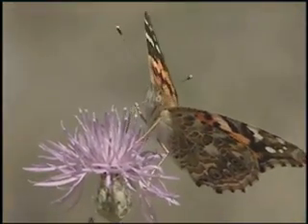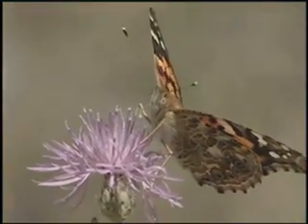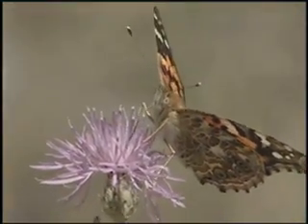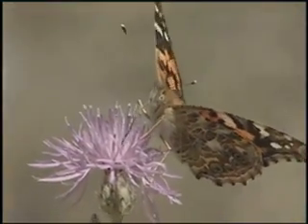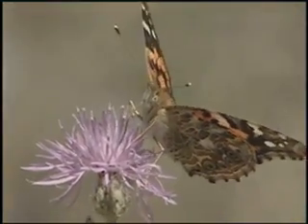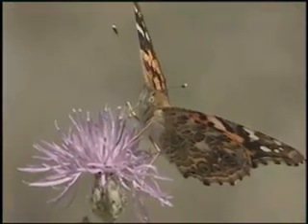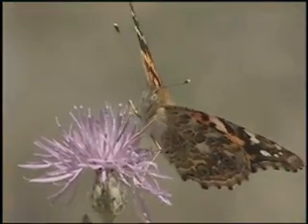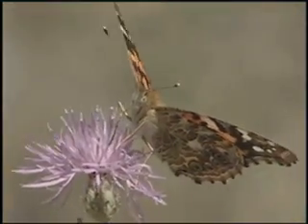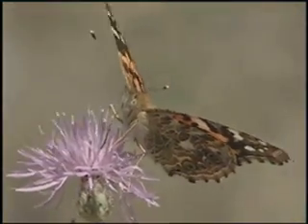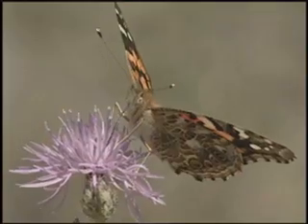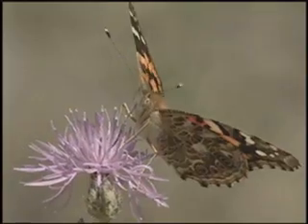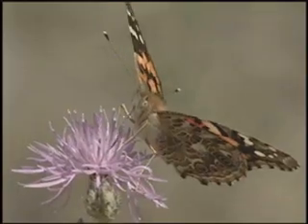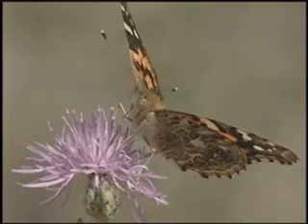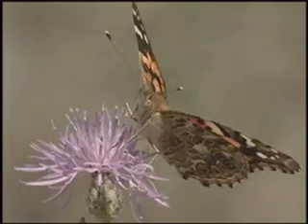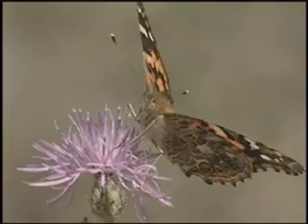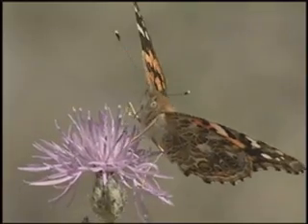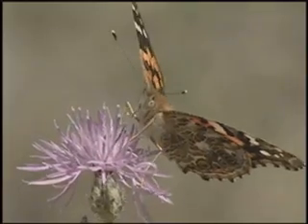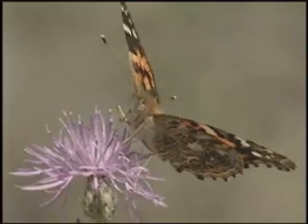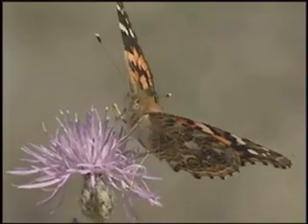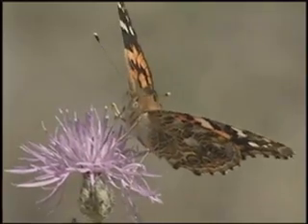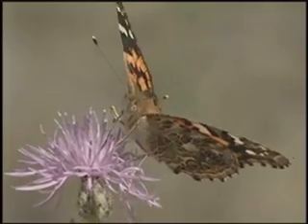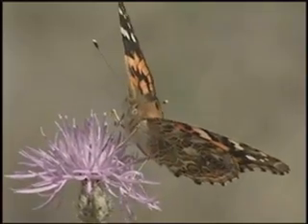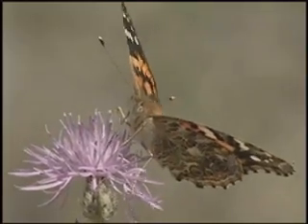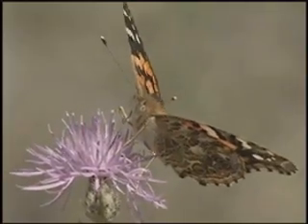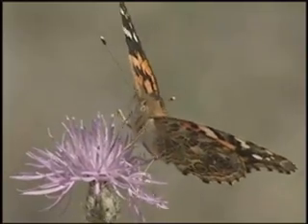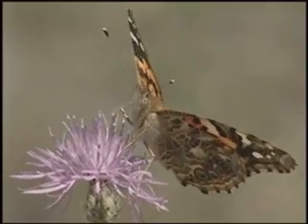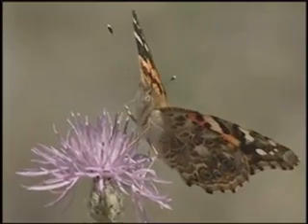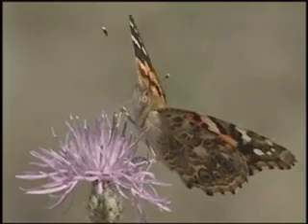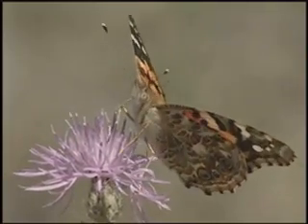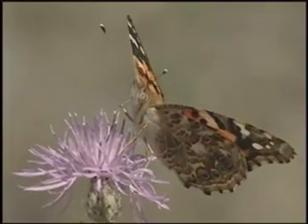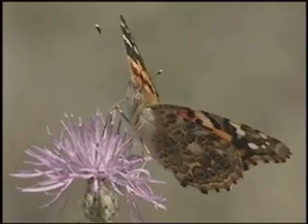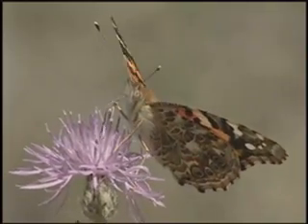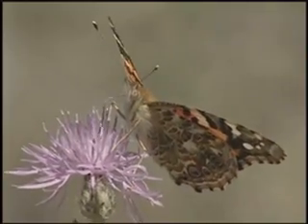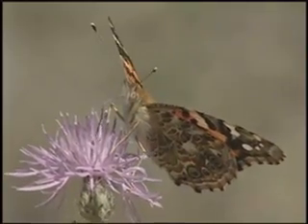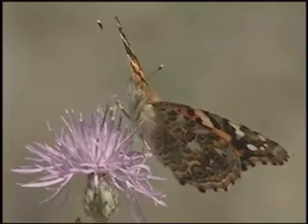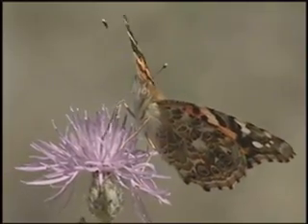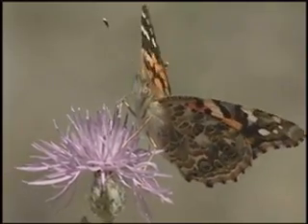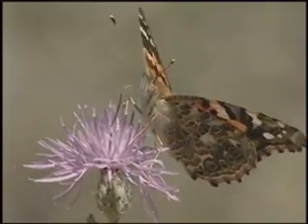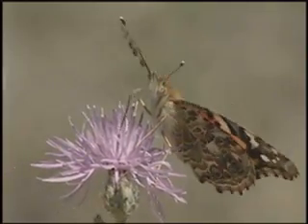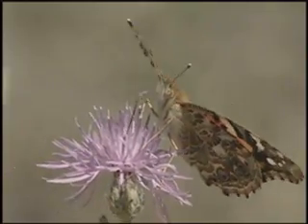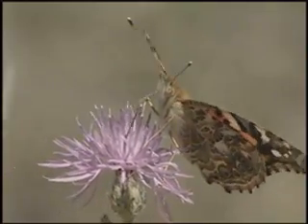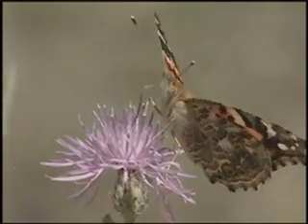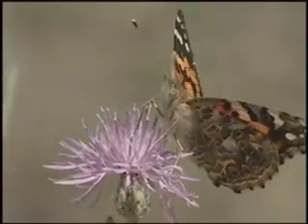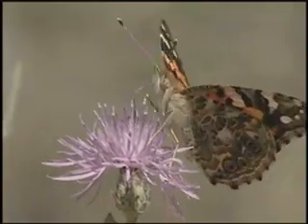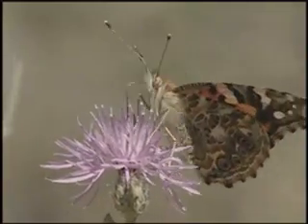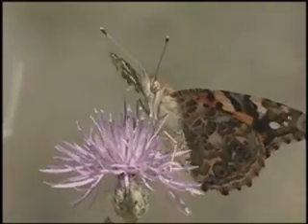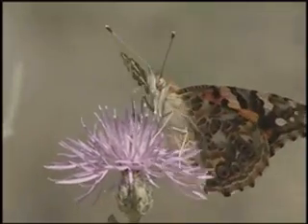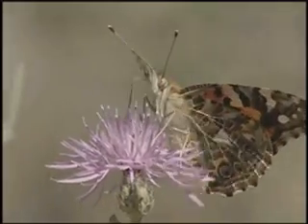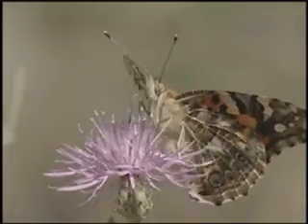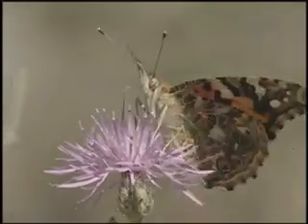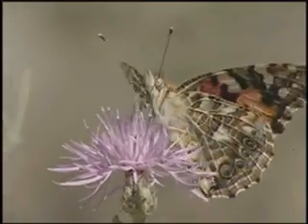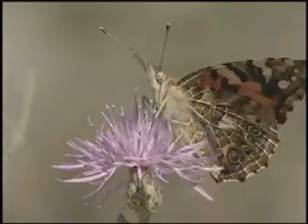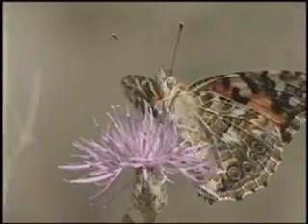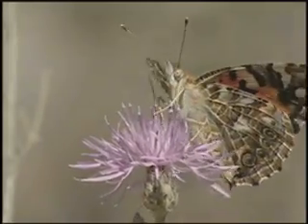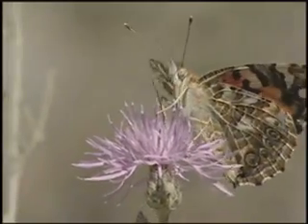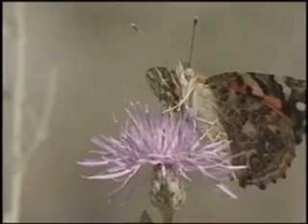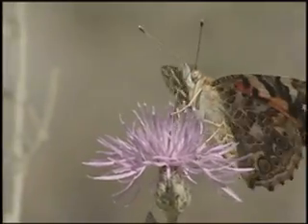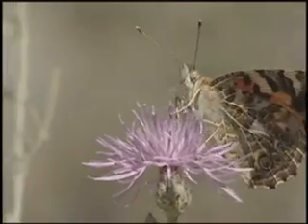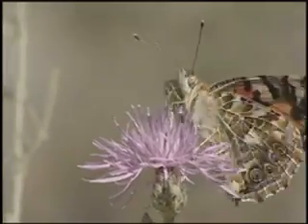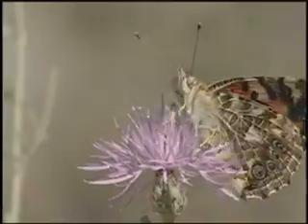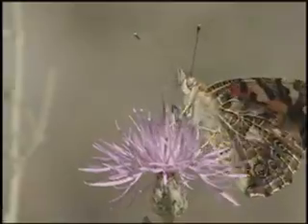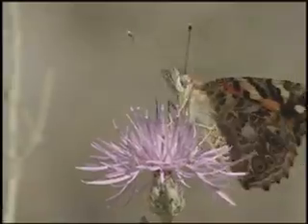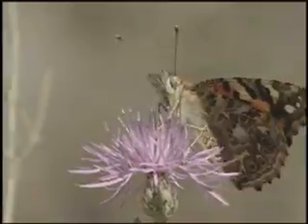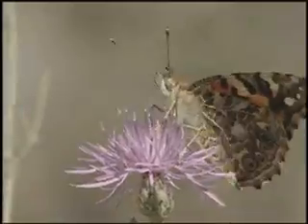This painted lady butterfly searches for nectar and shows that knapweed is good for something in Montana.